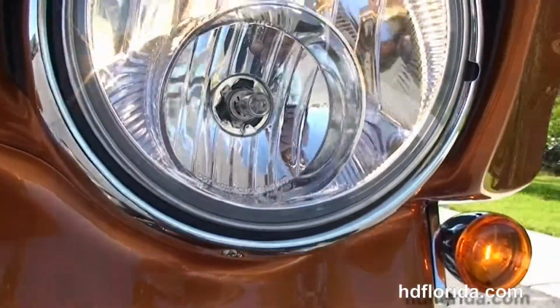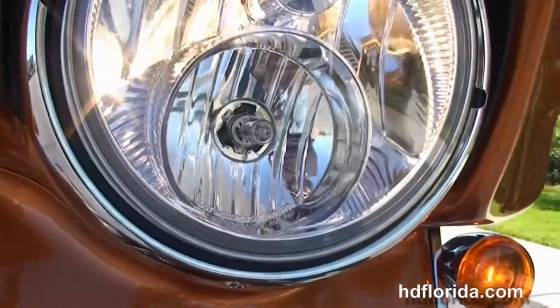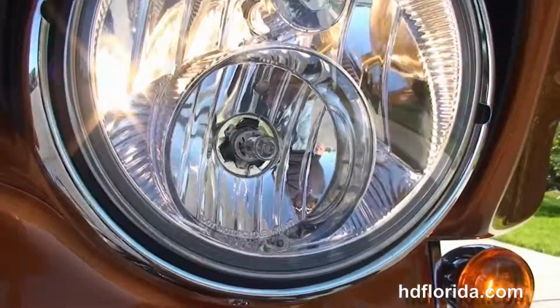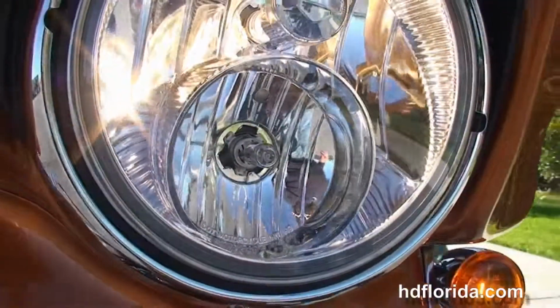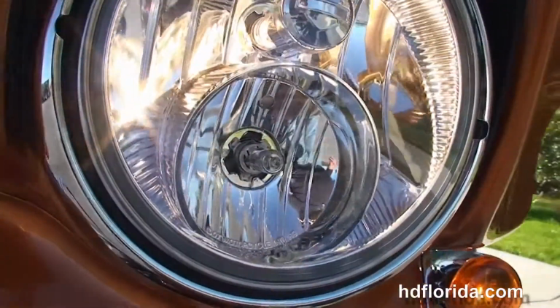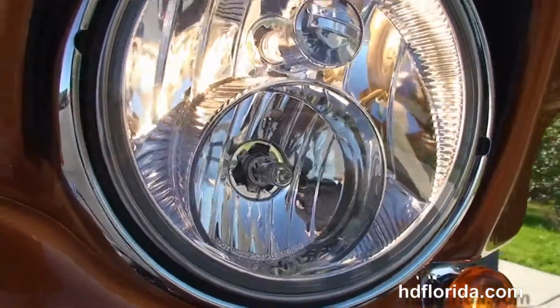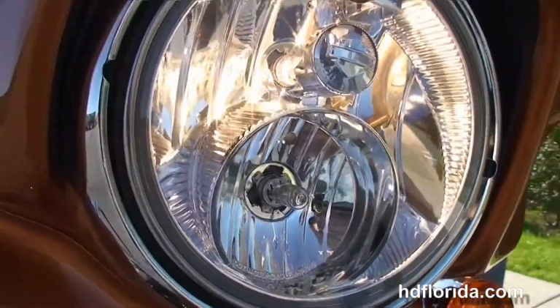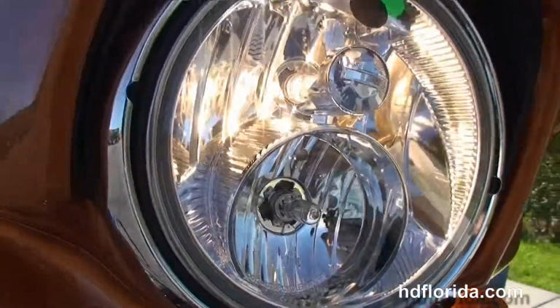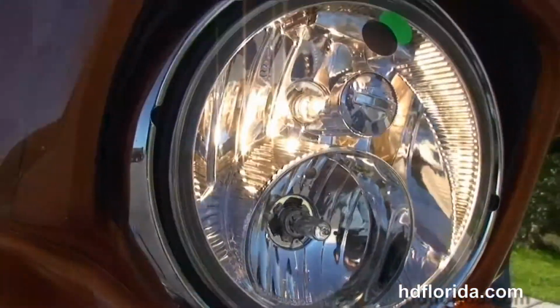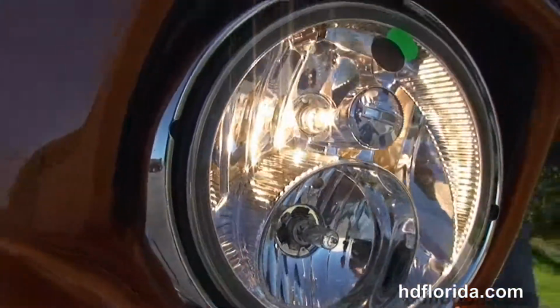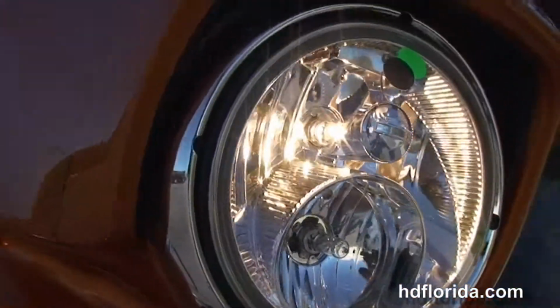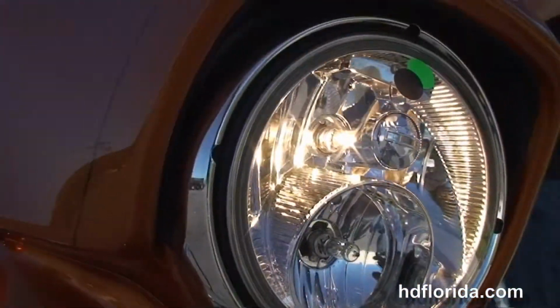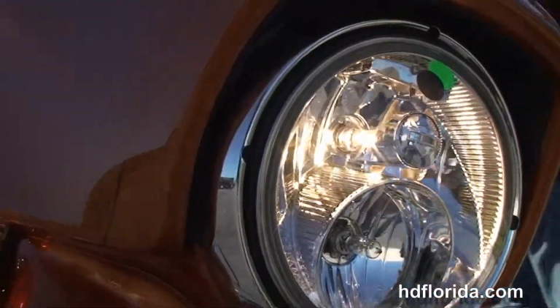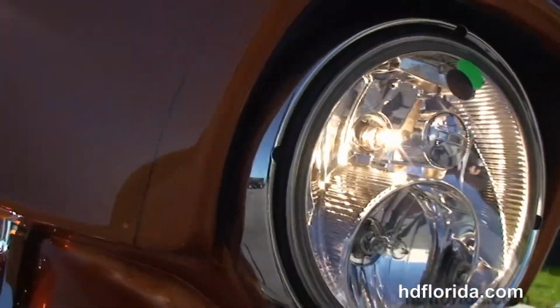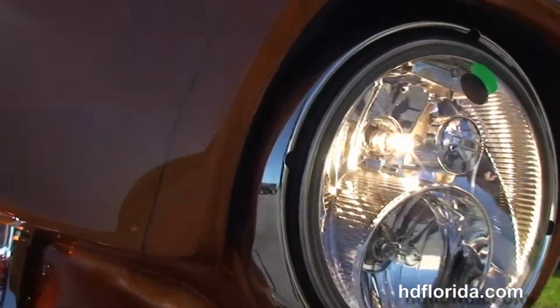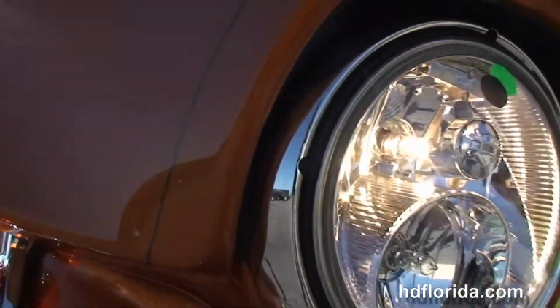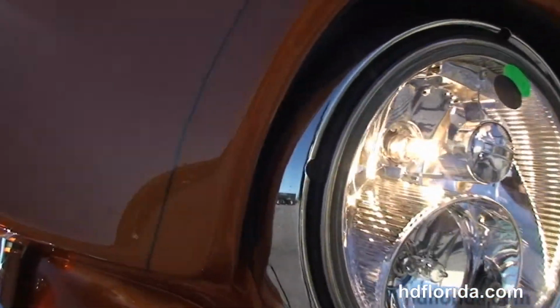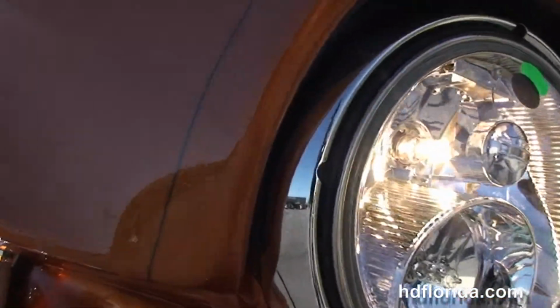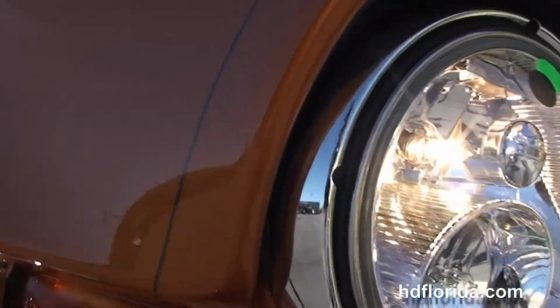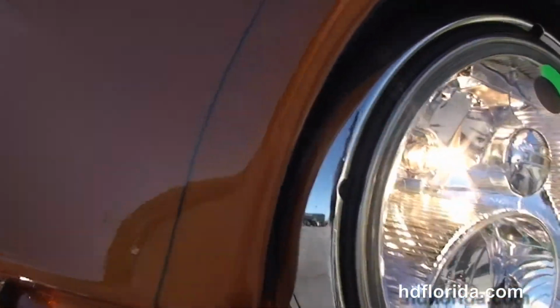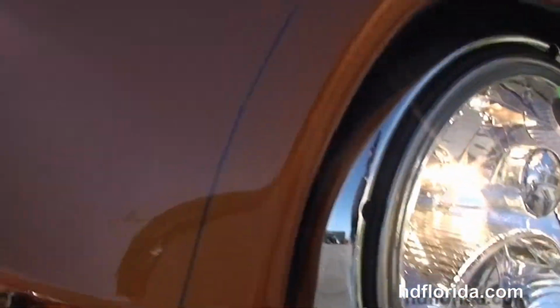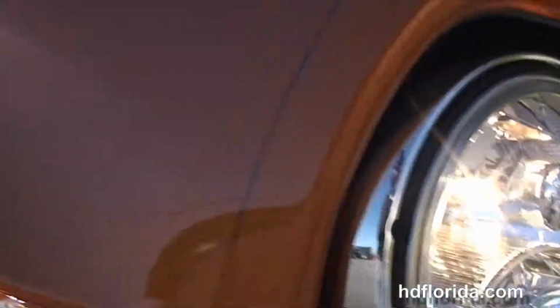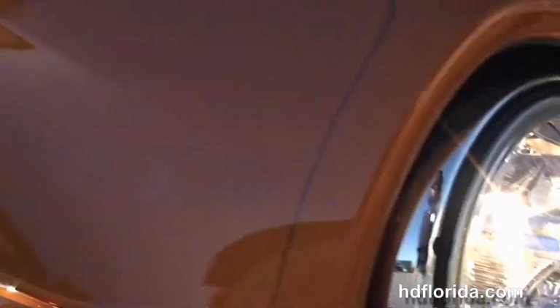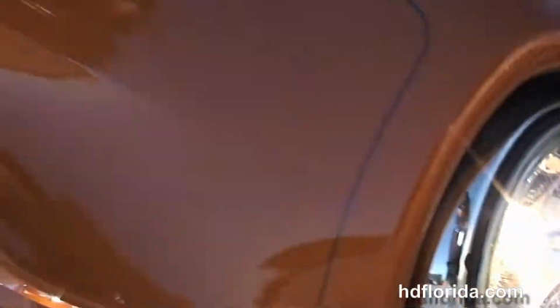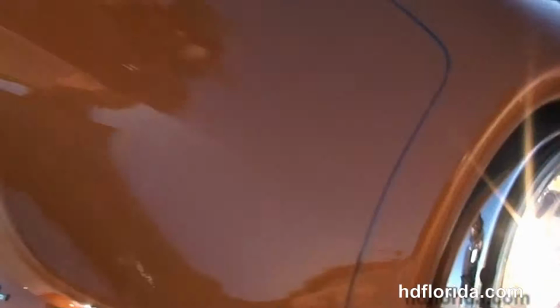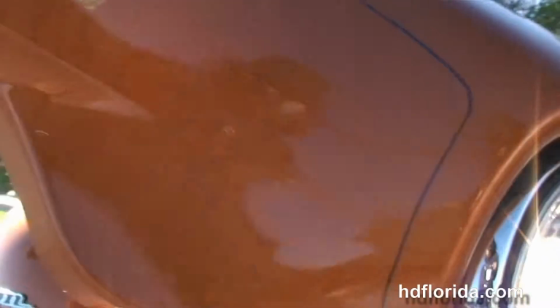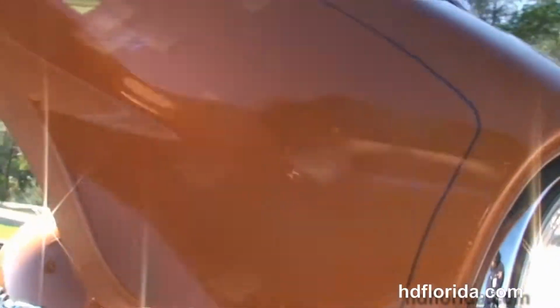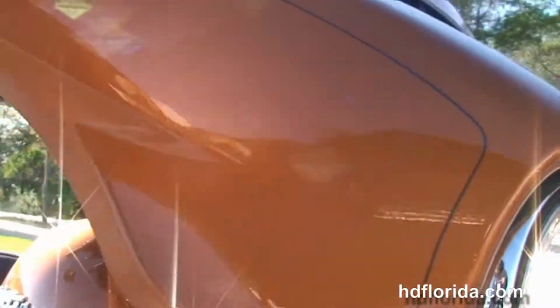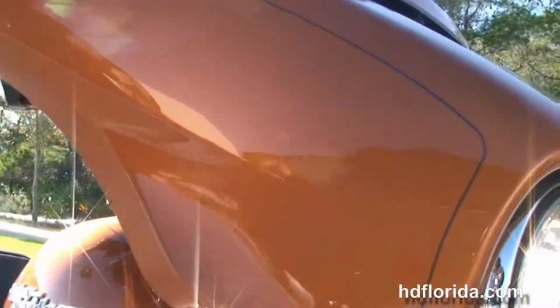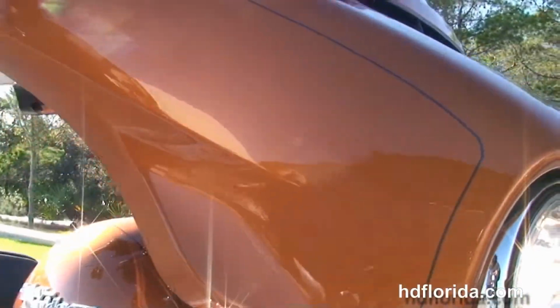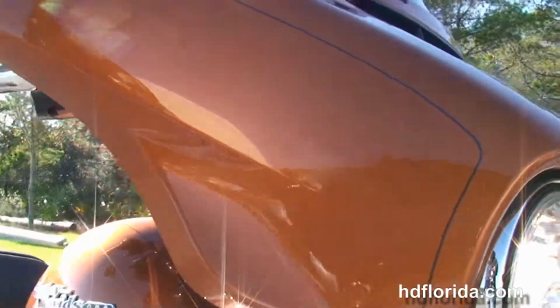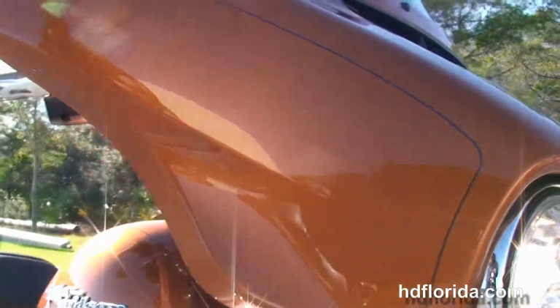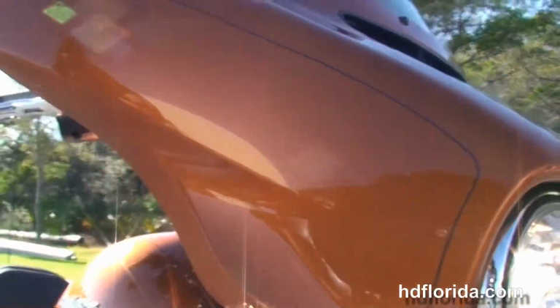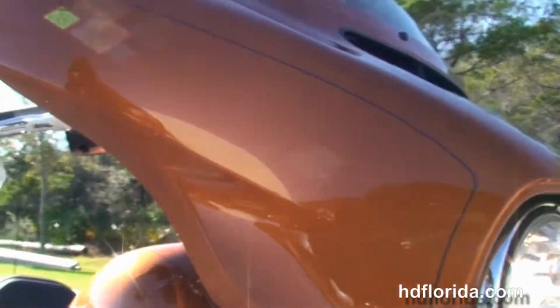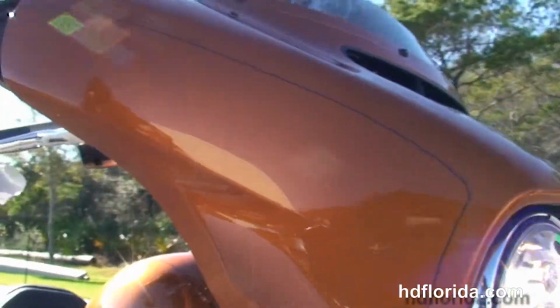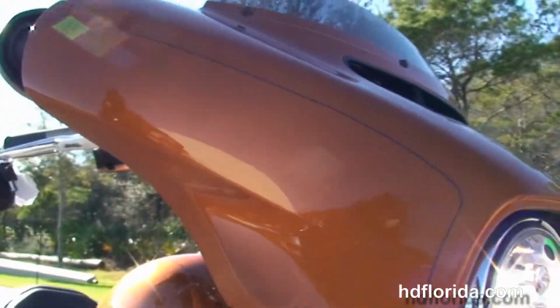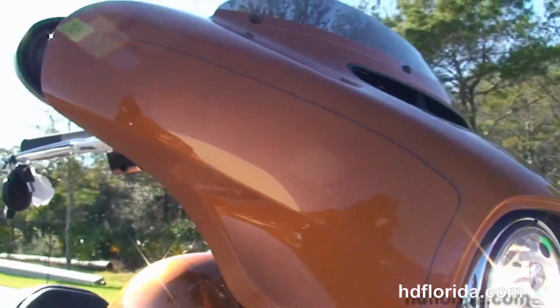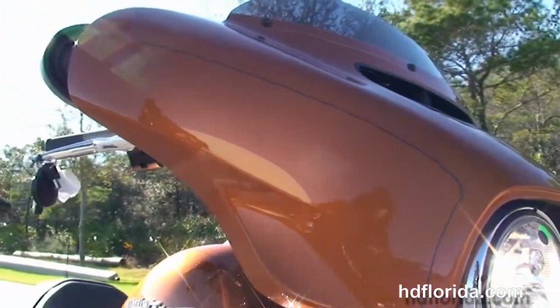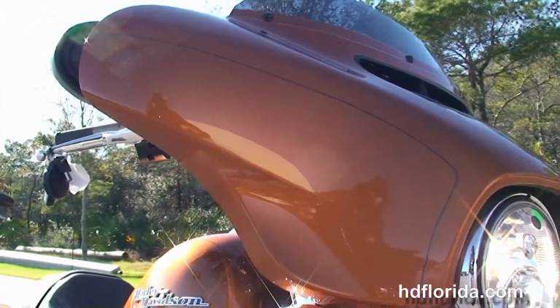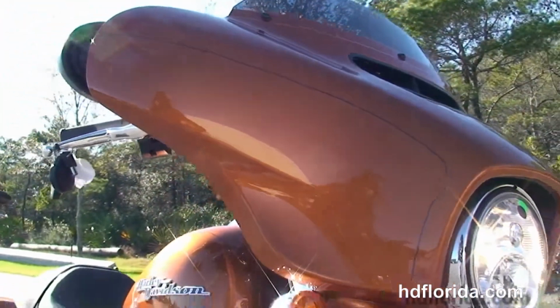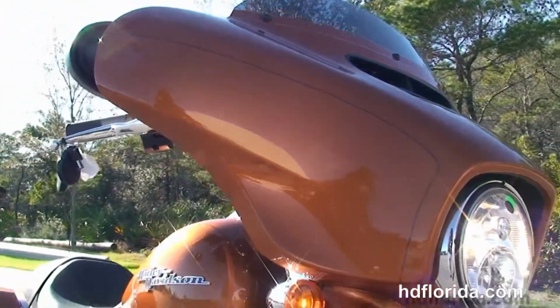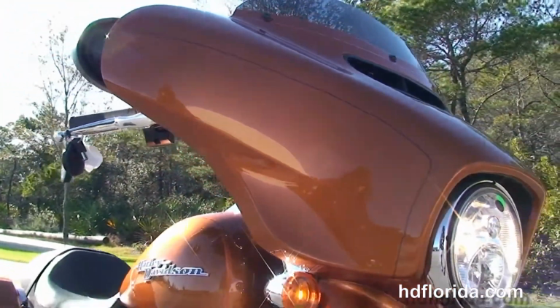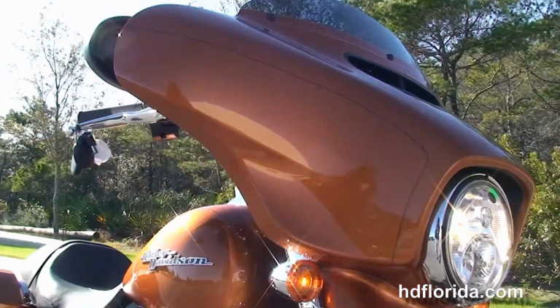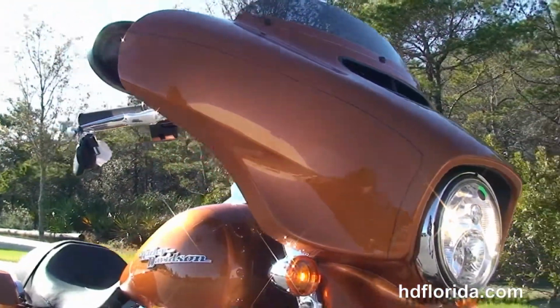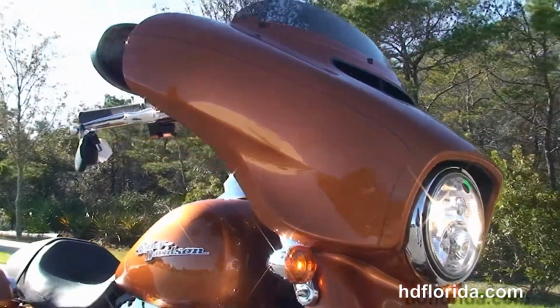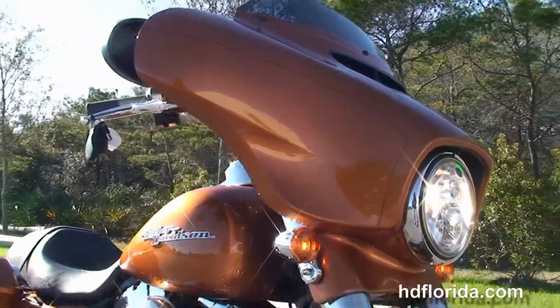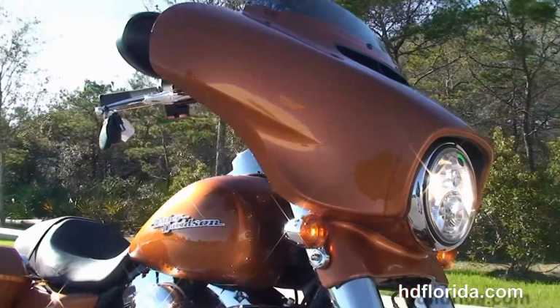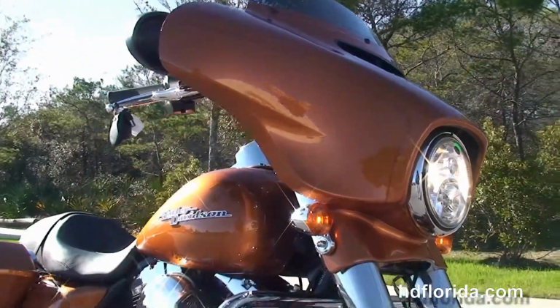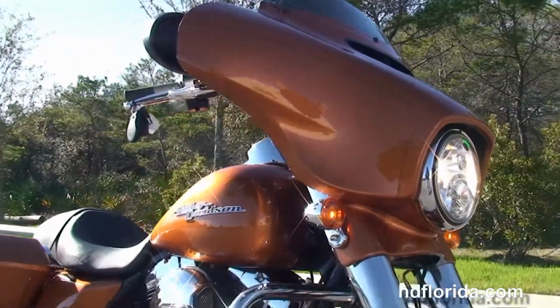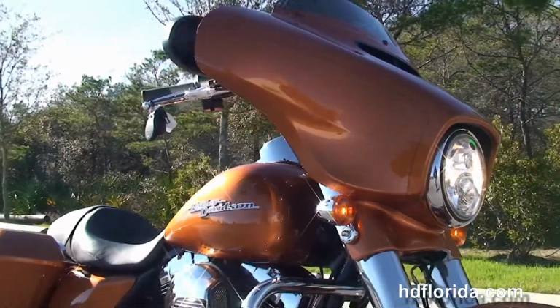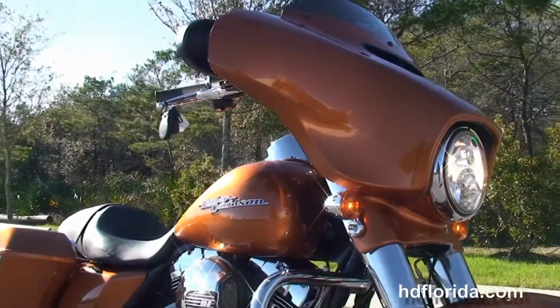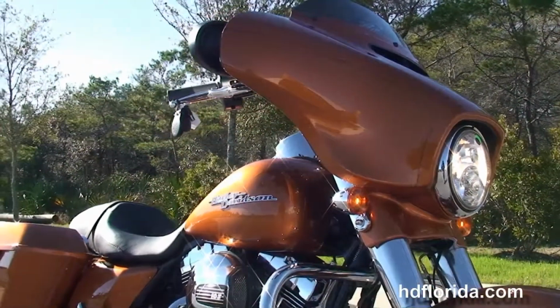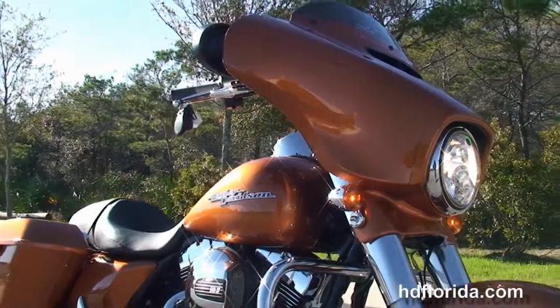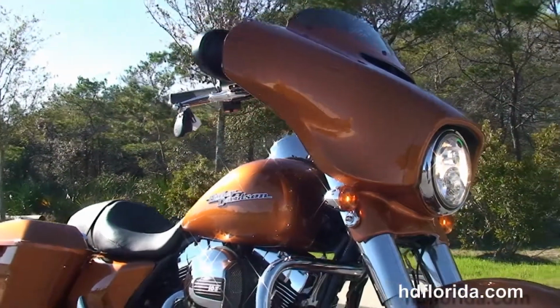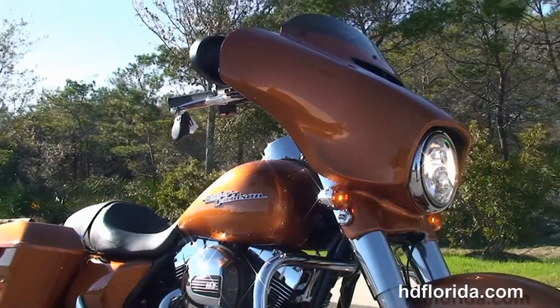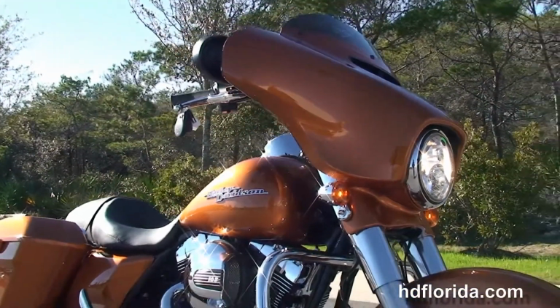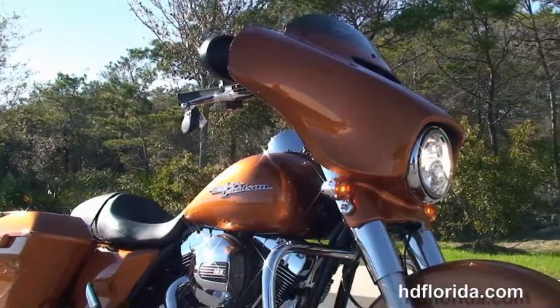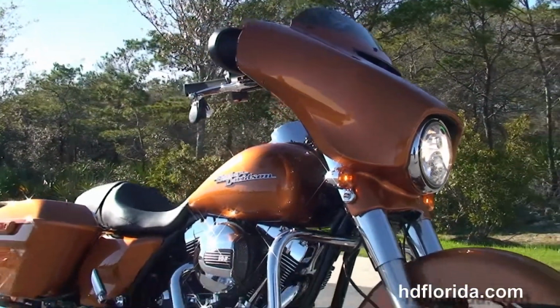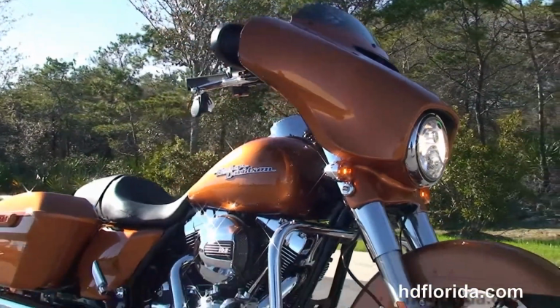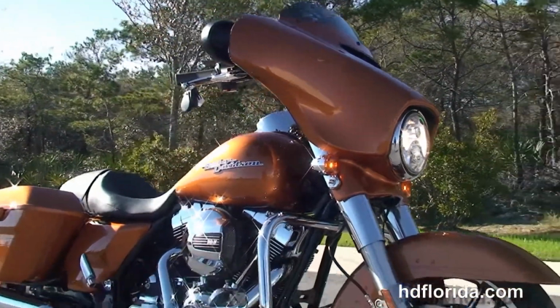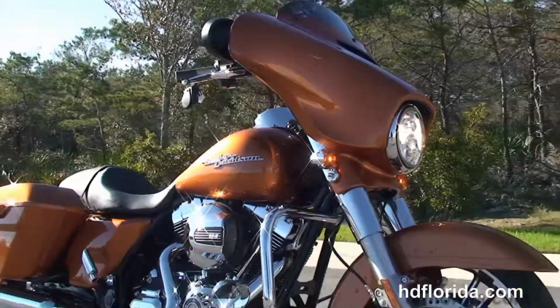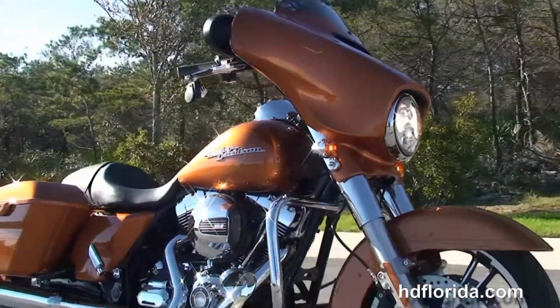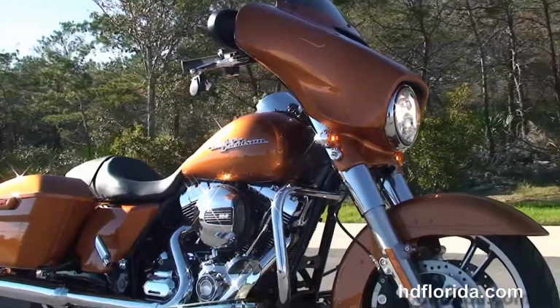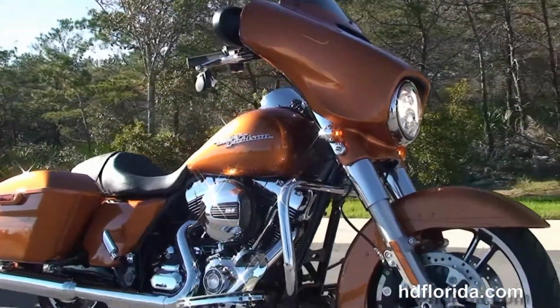Out front we've got that Slipstream air vent and the dual LED headlight. It's in amber whiskey and carries a two-year unlimited mile warranty.